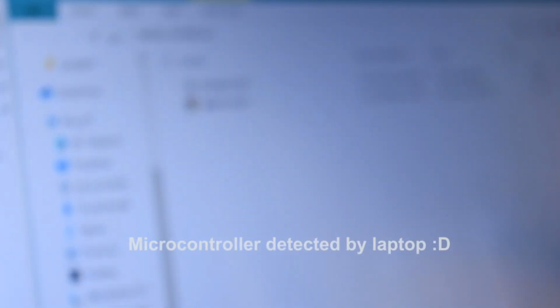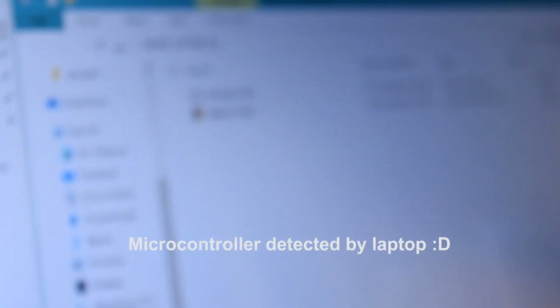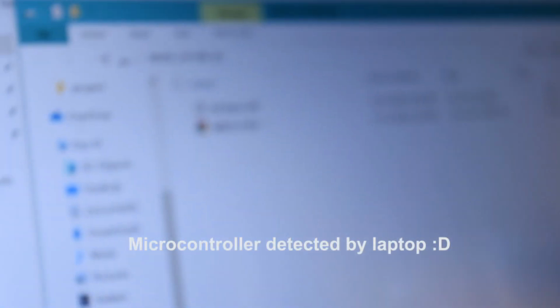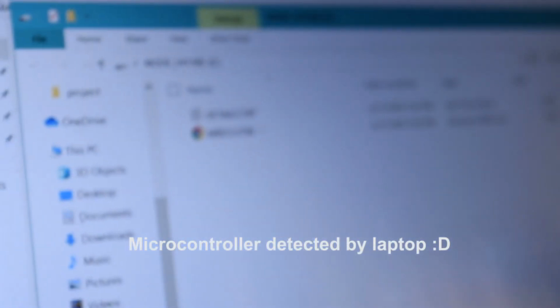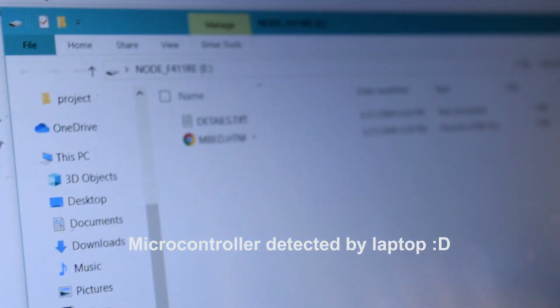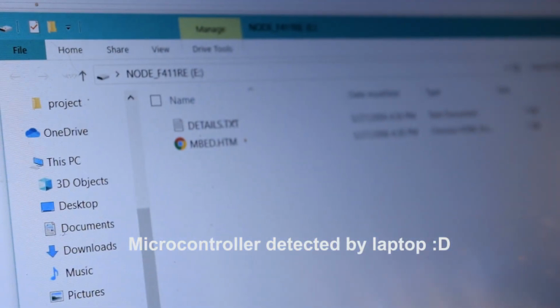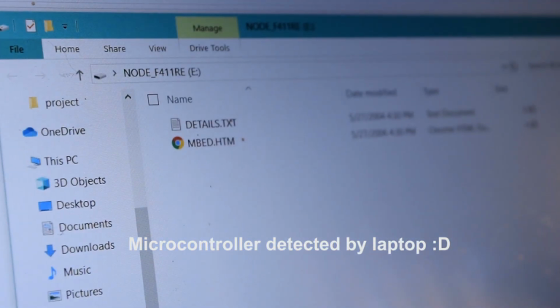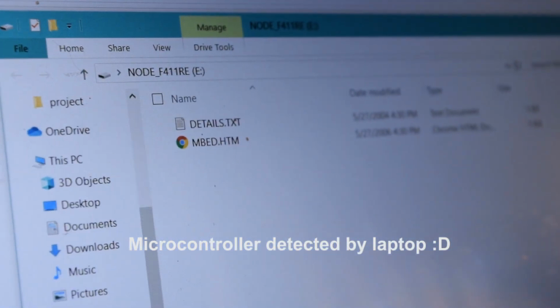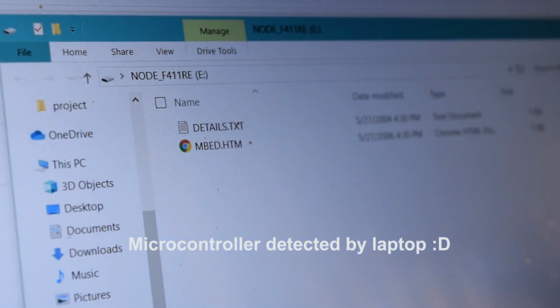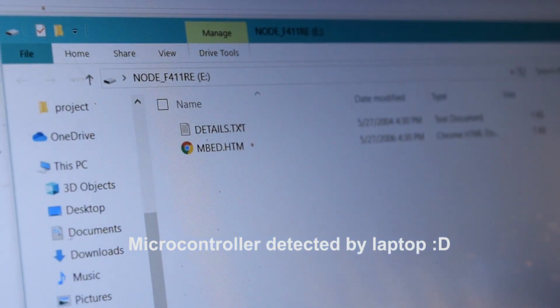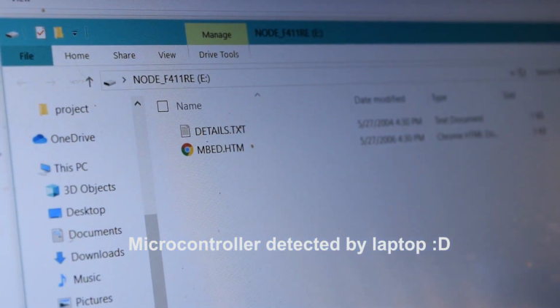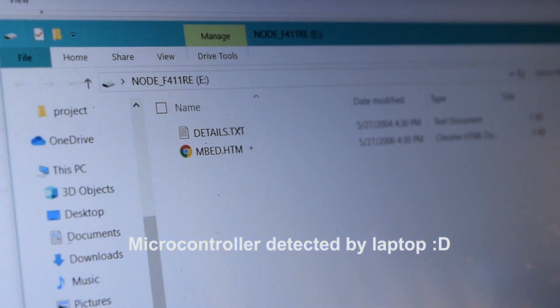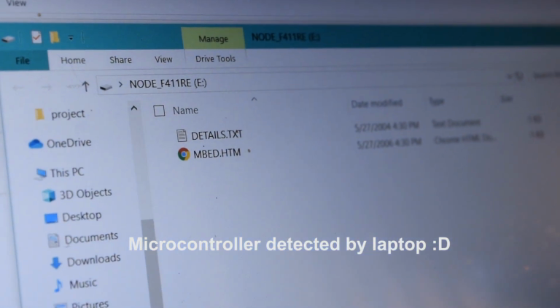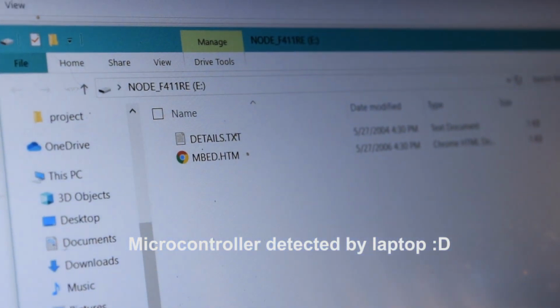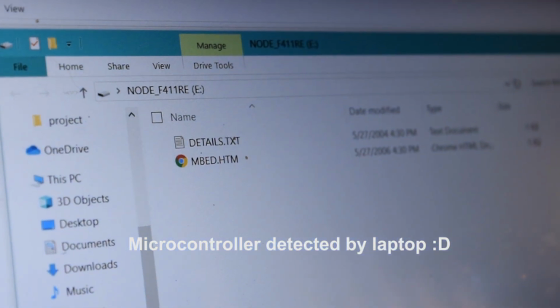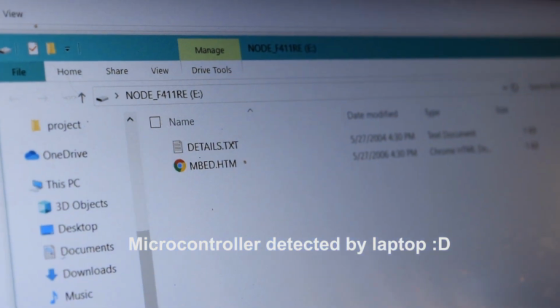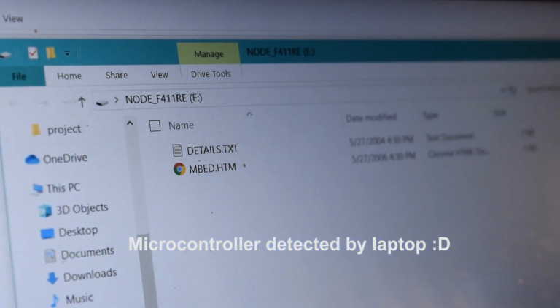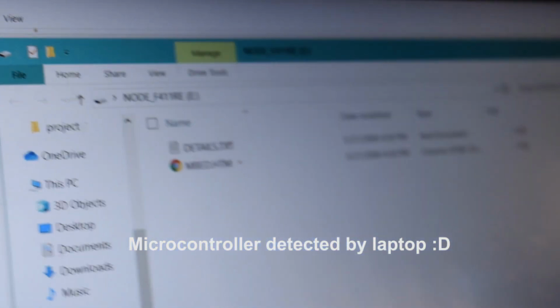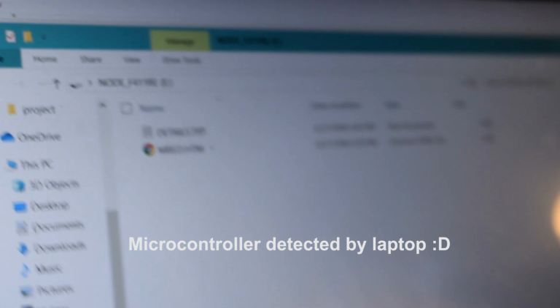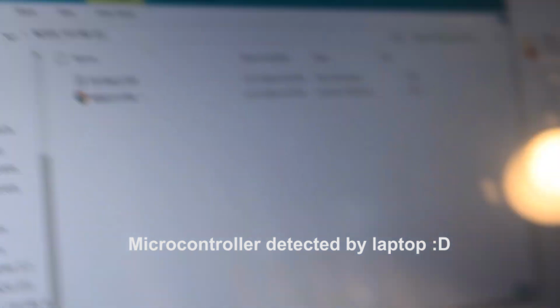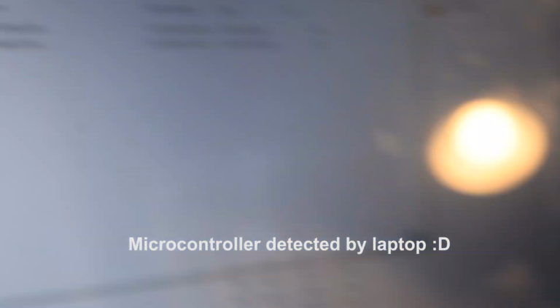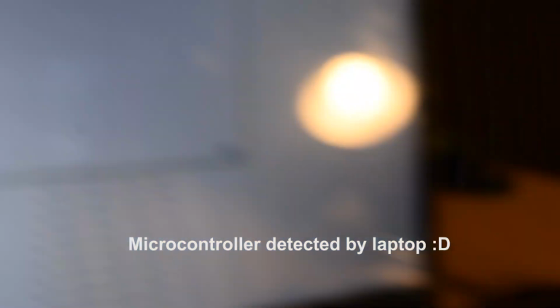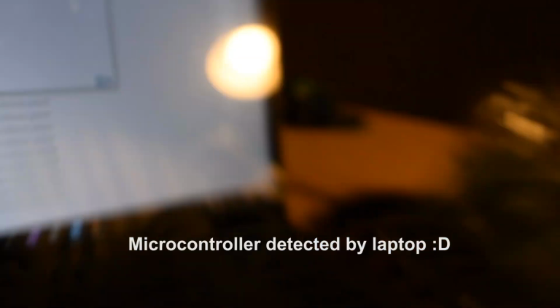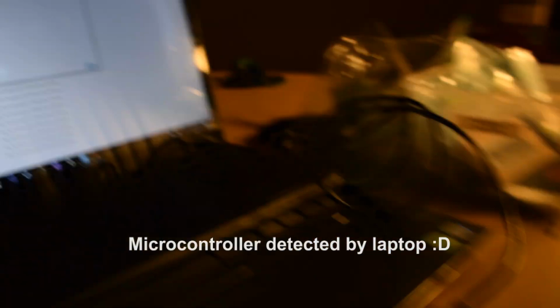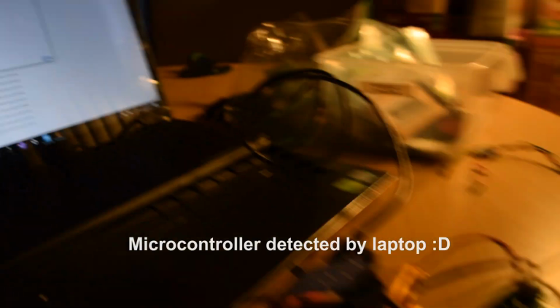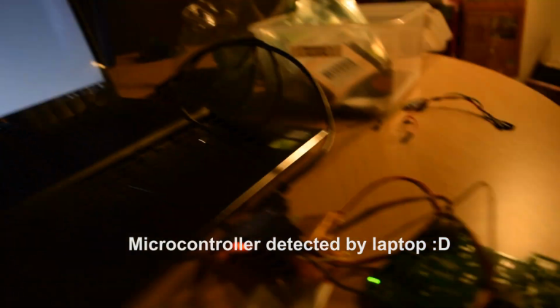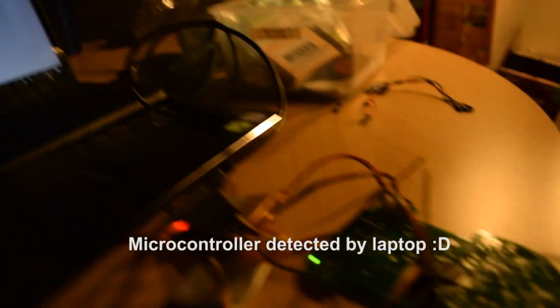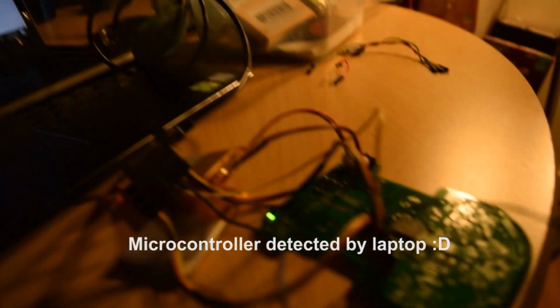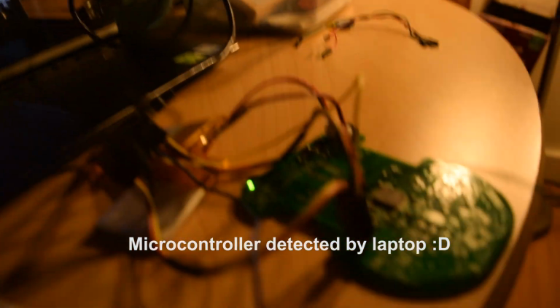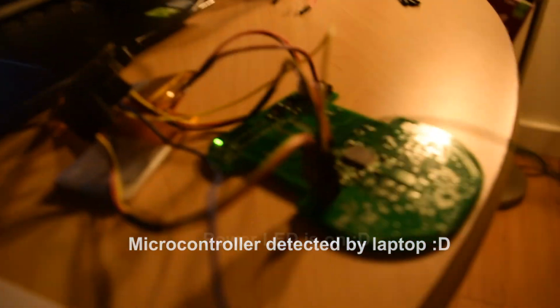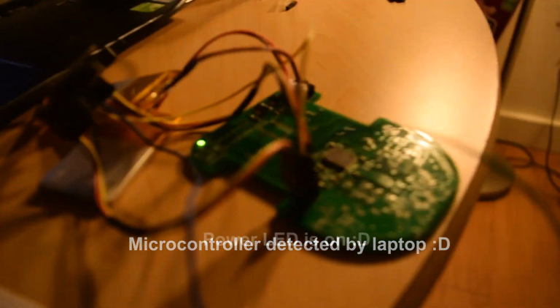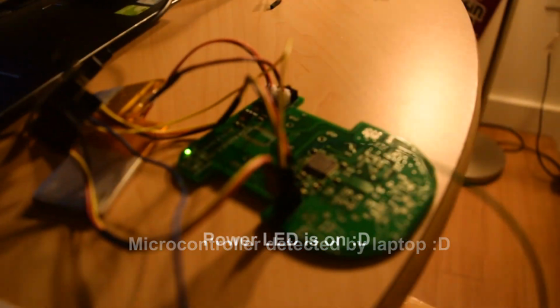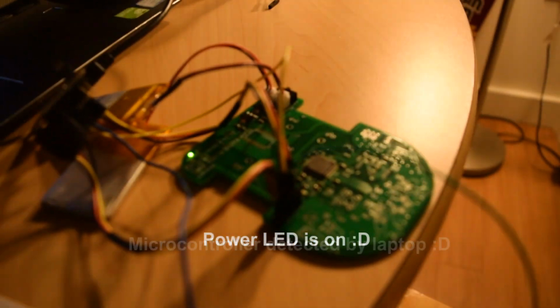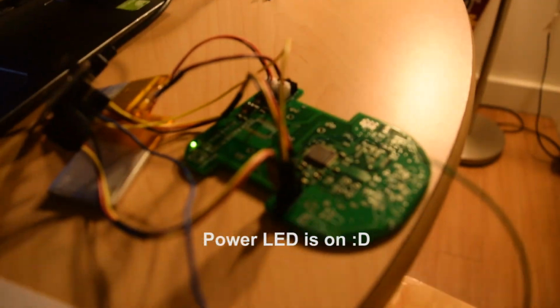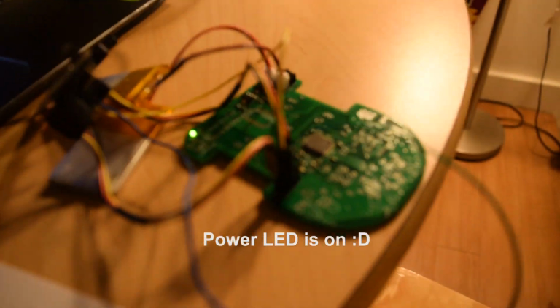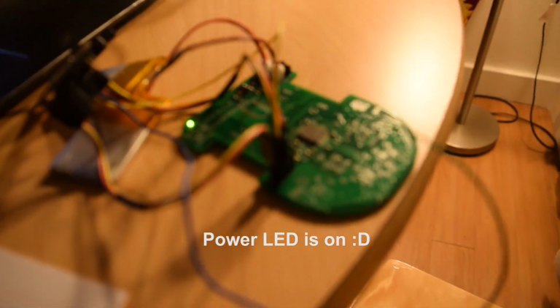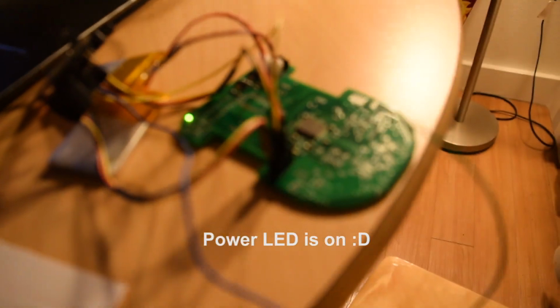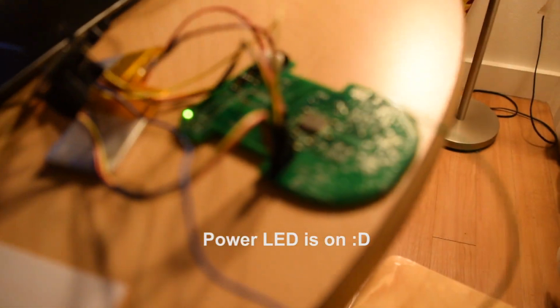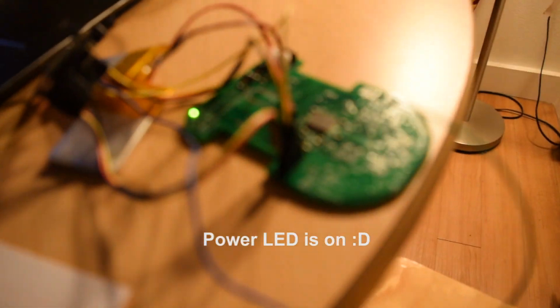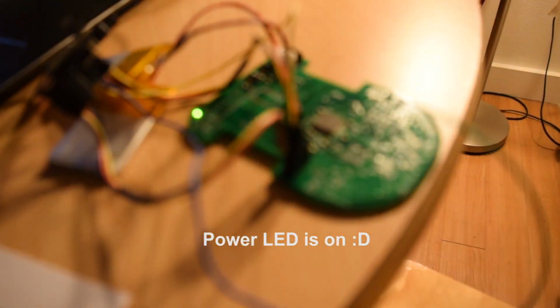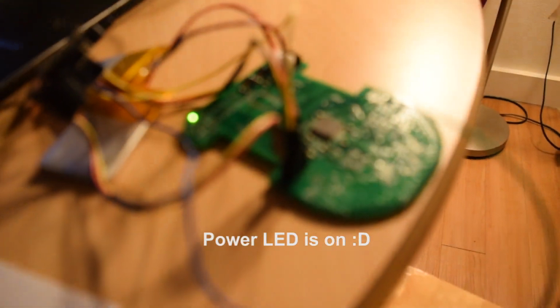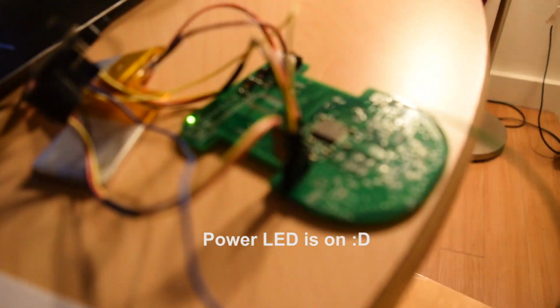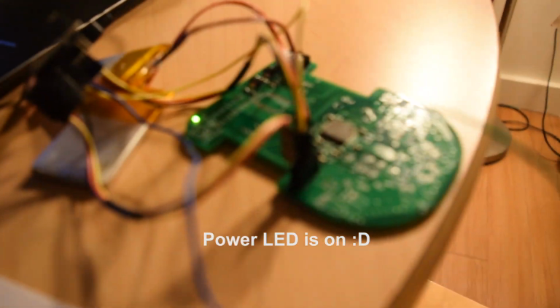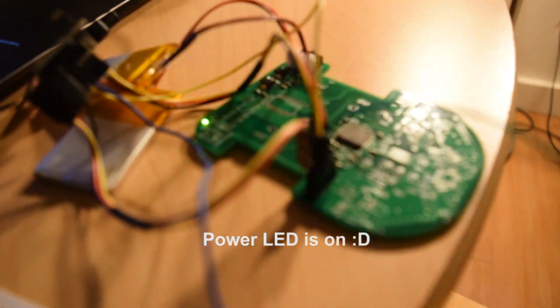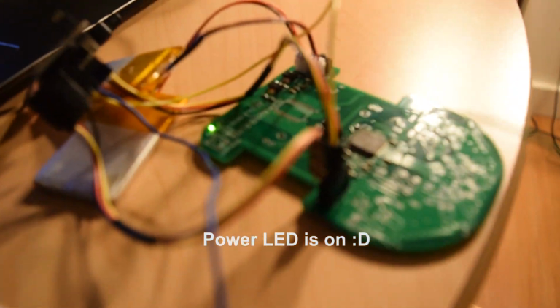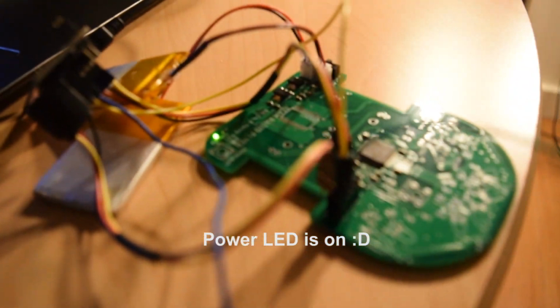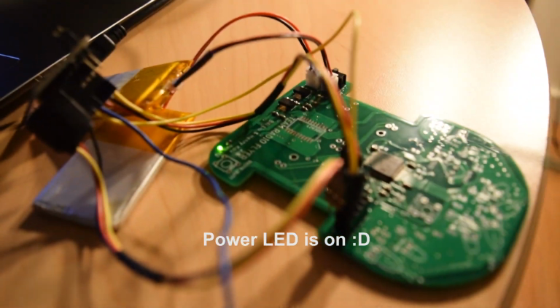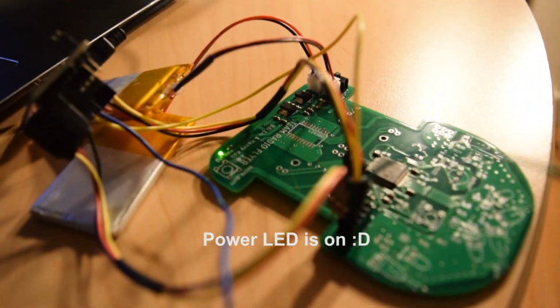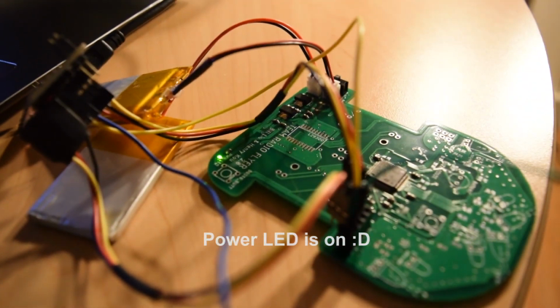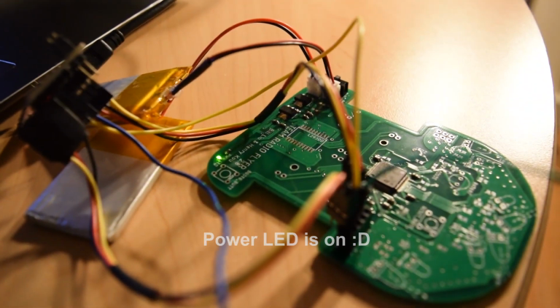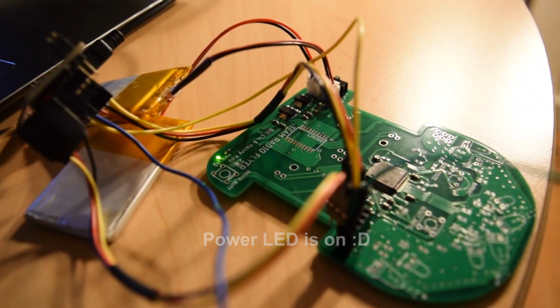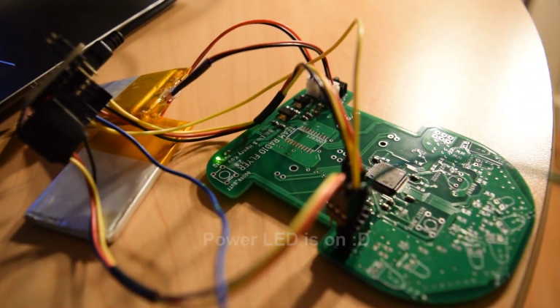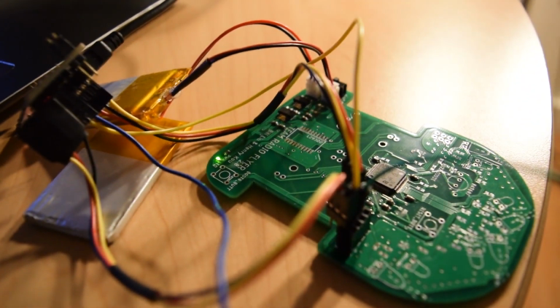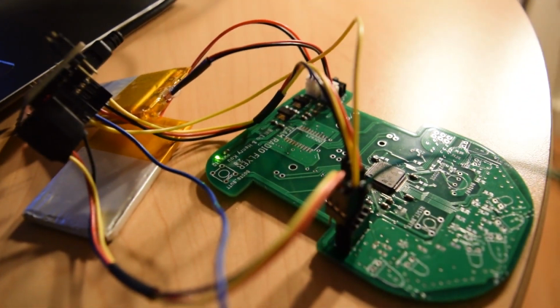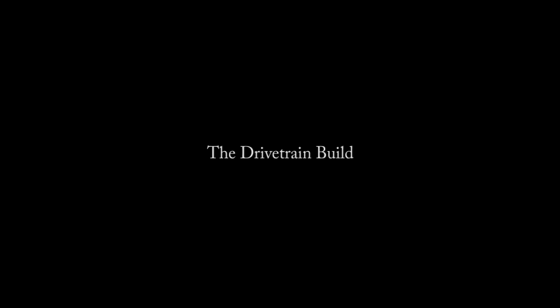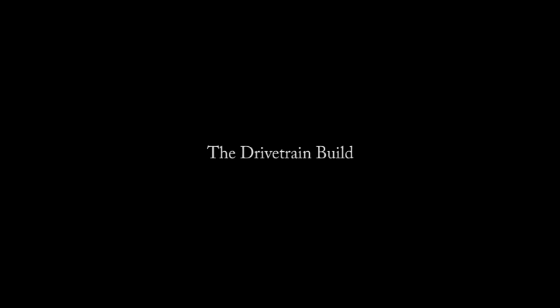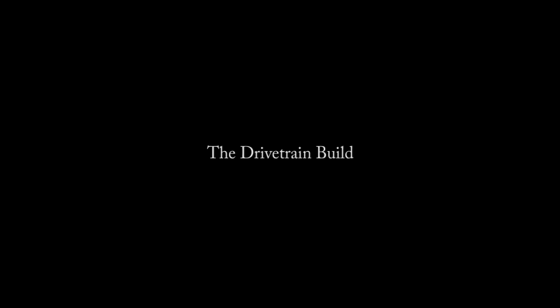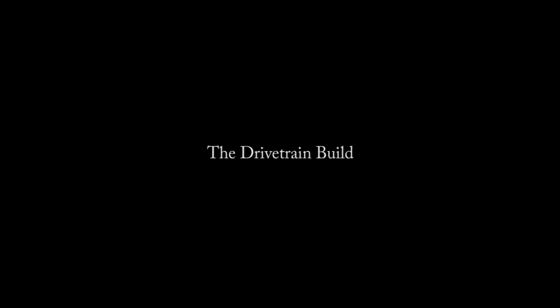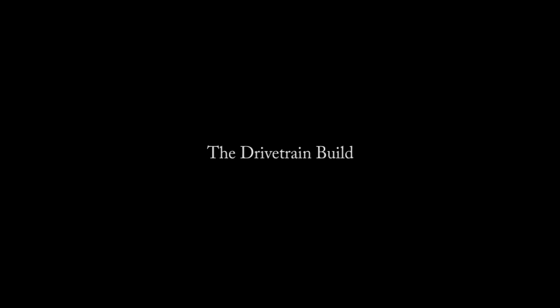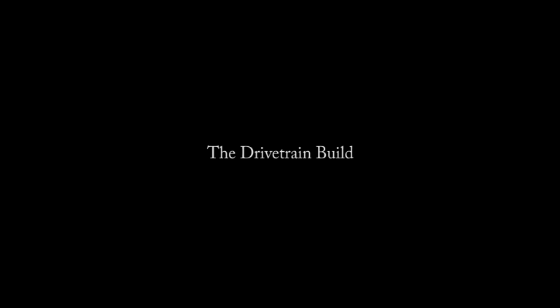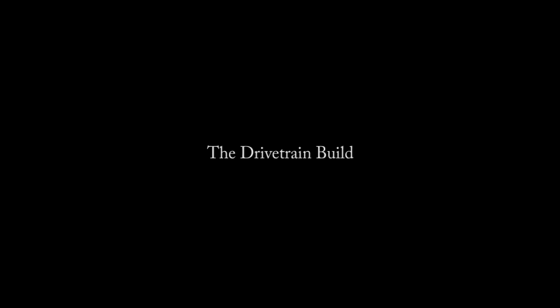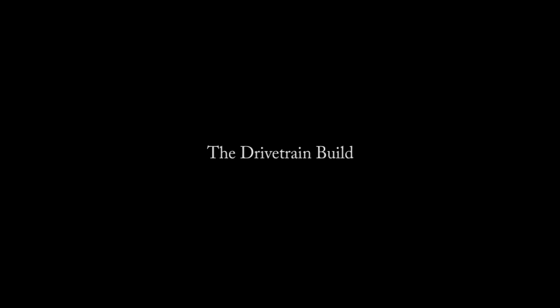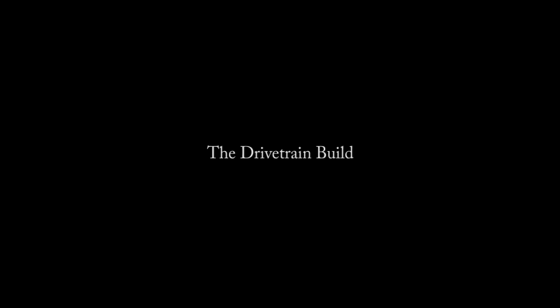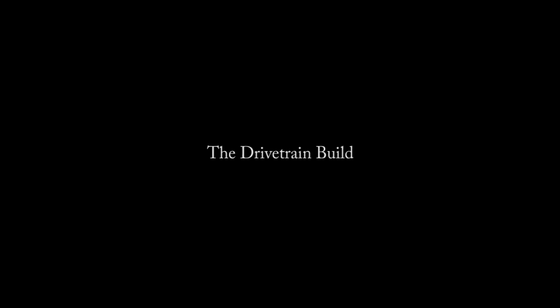Here's me testing out the board and you can see that it works. Now we can go on to the next step — the drivetrain.